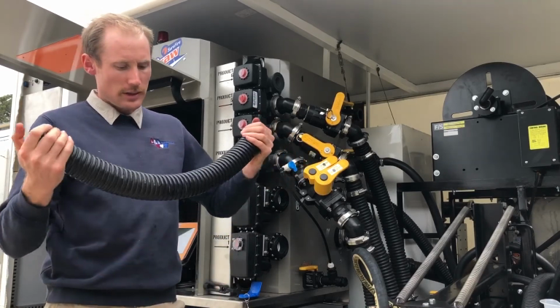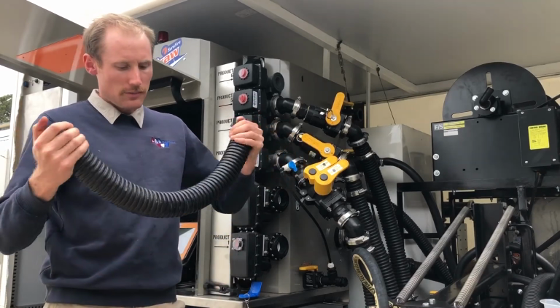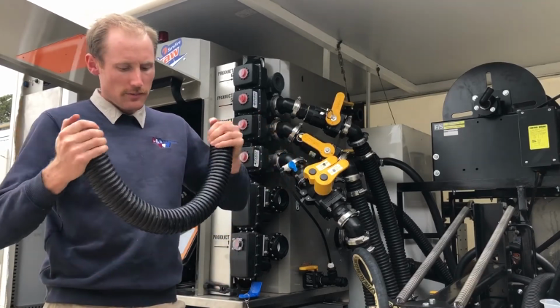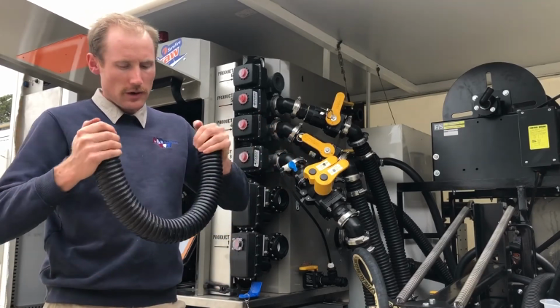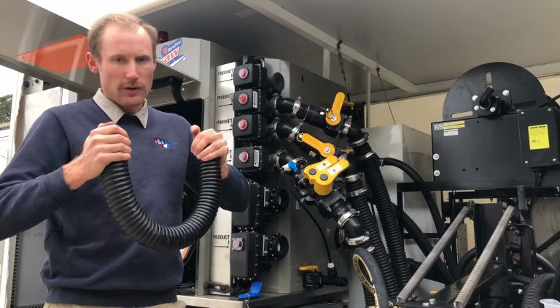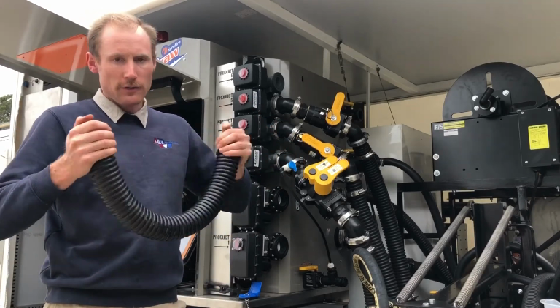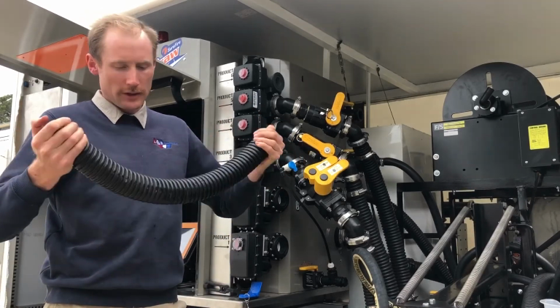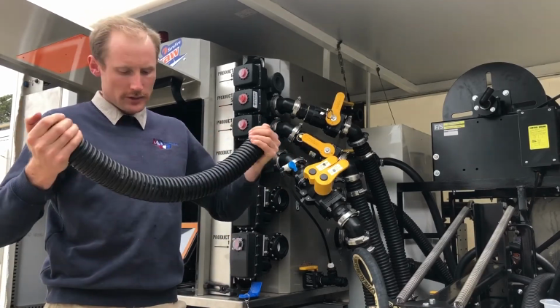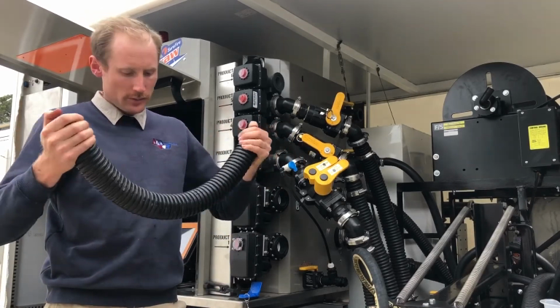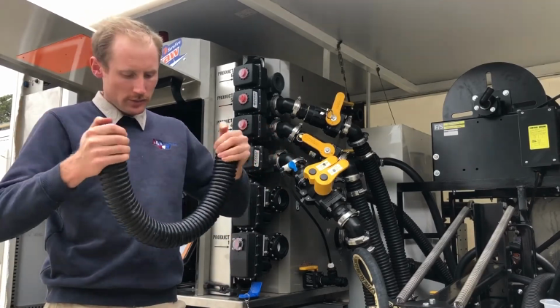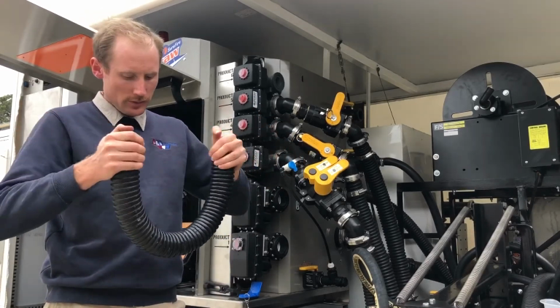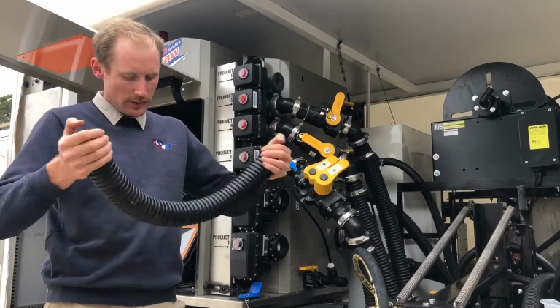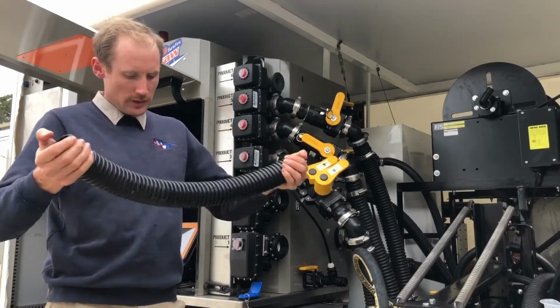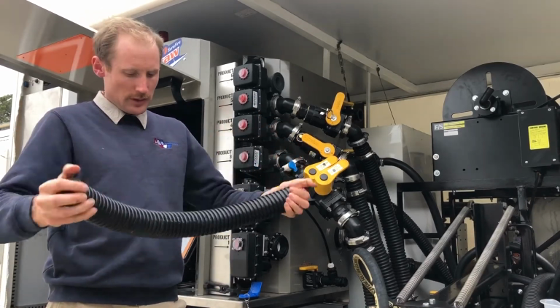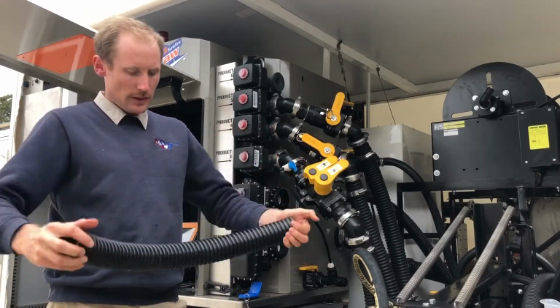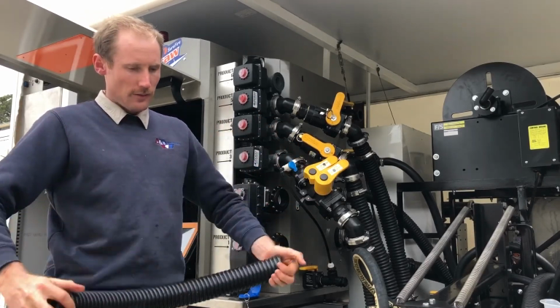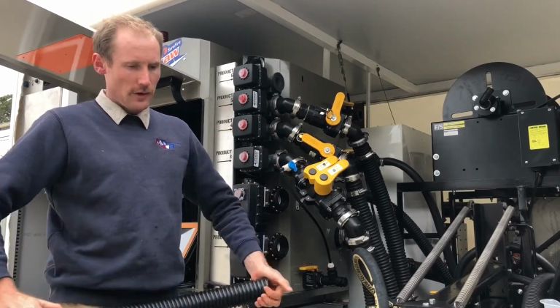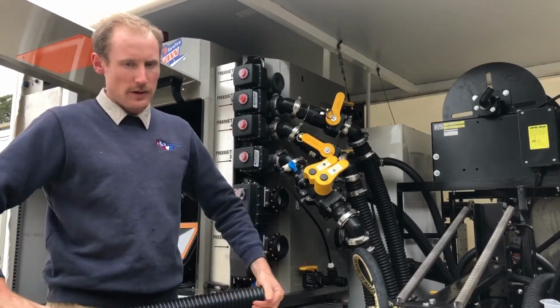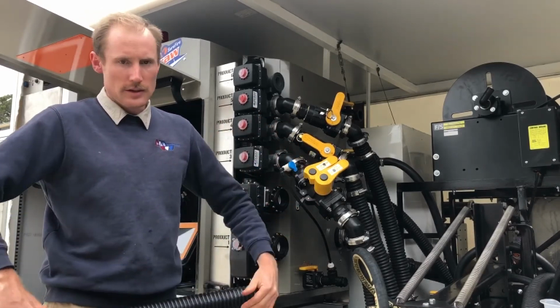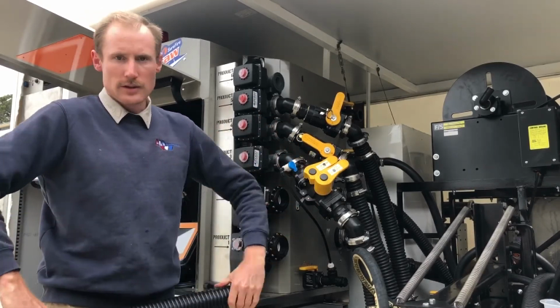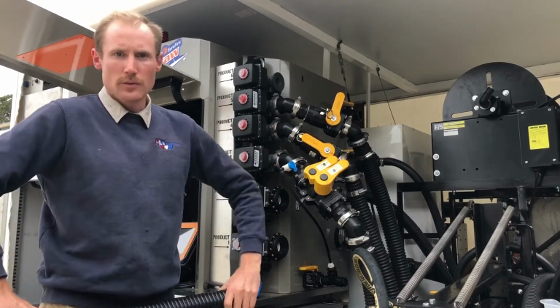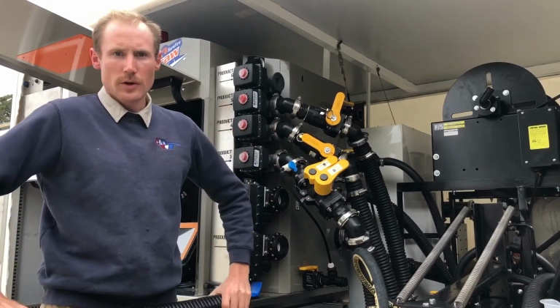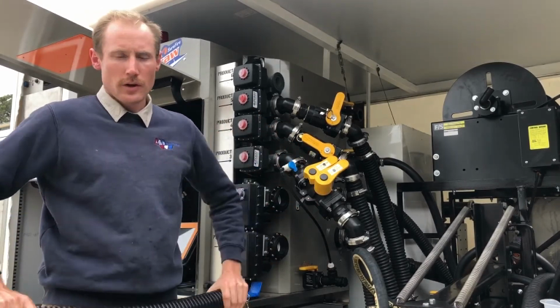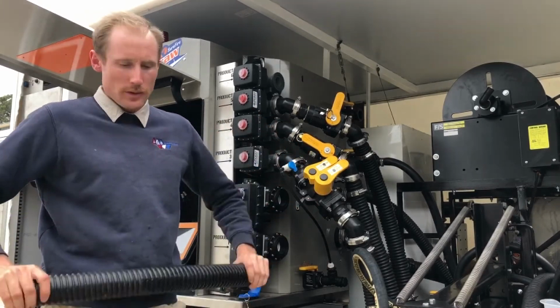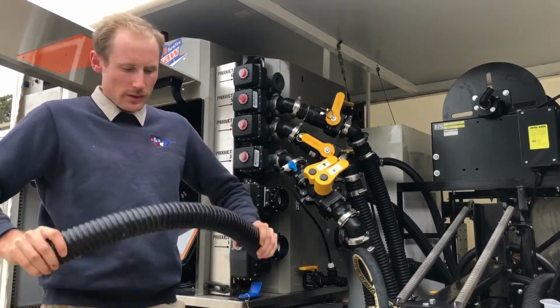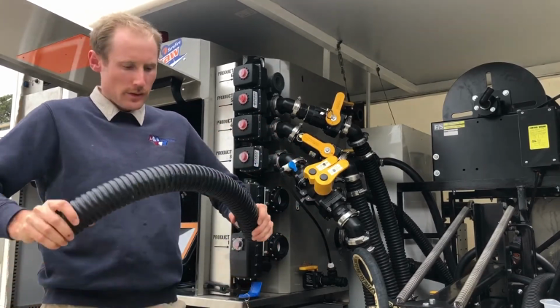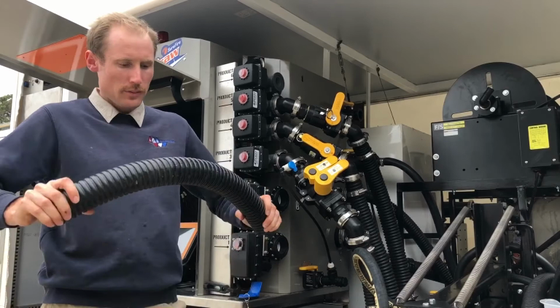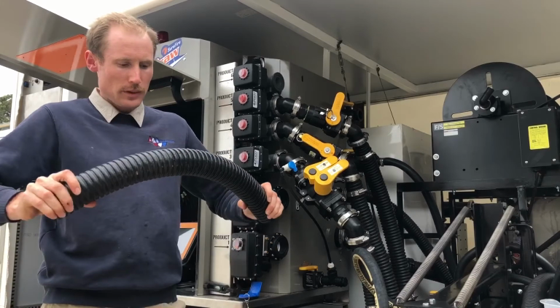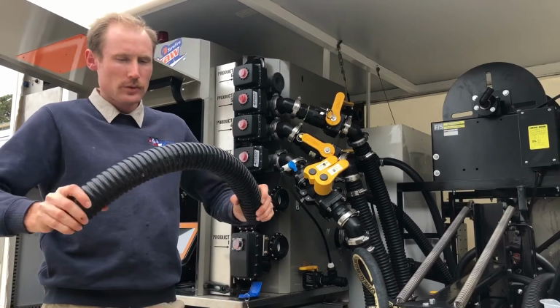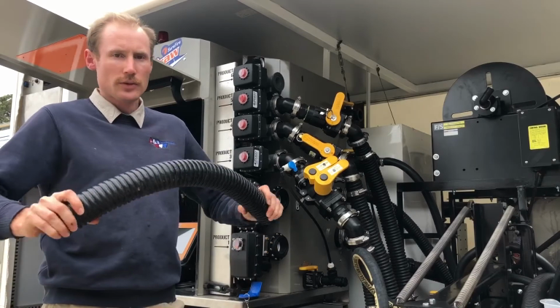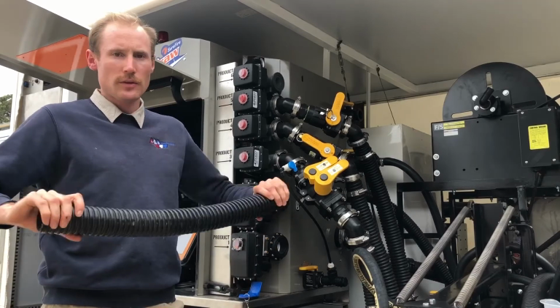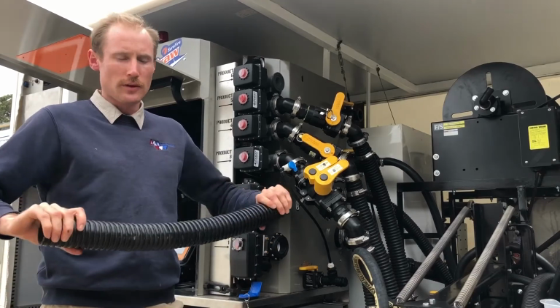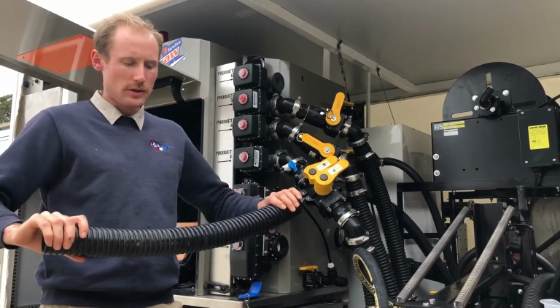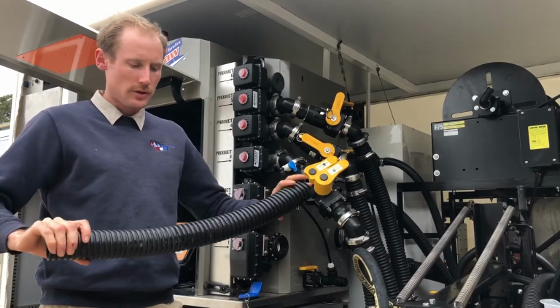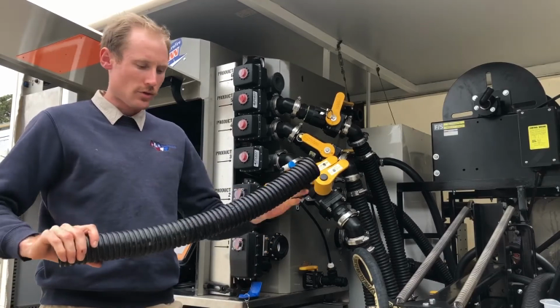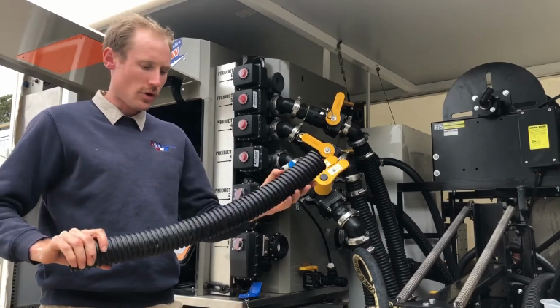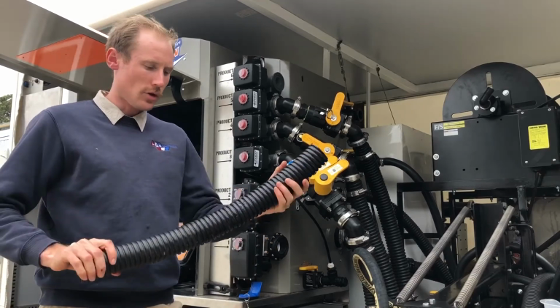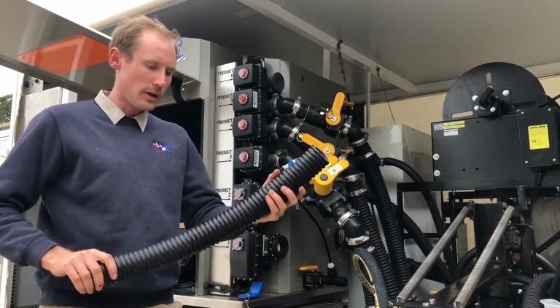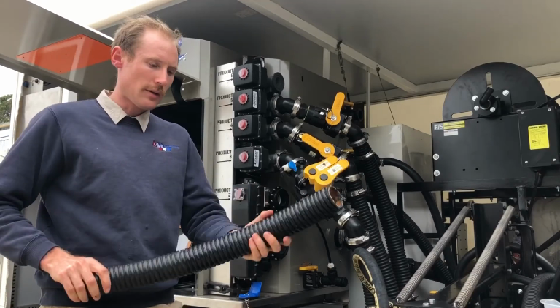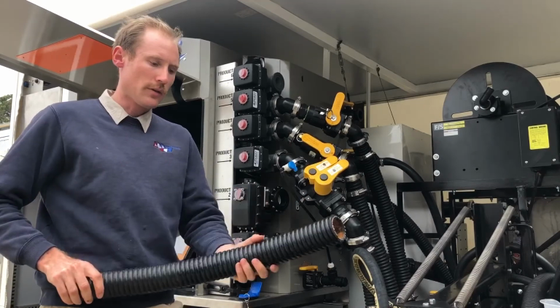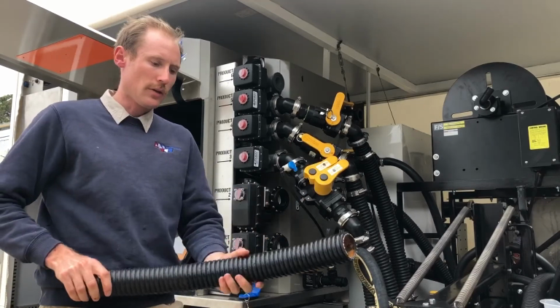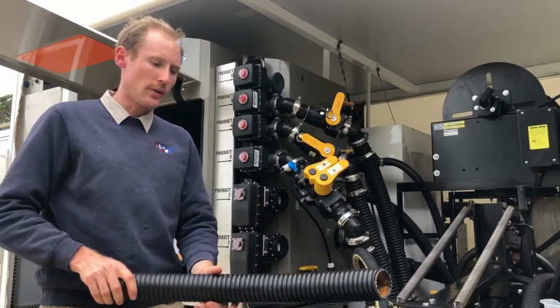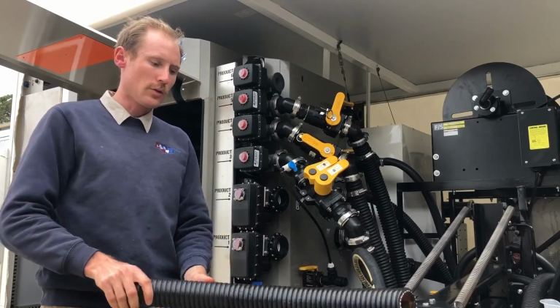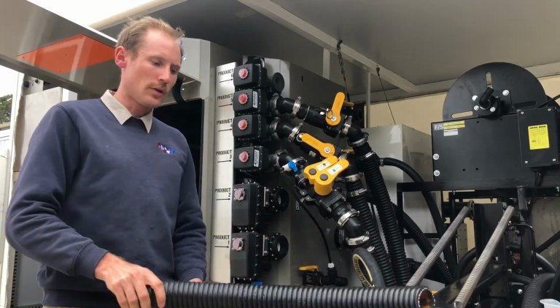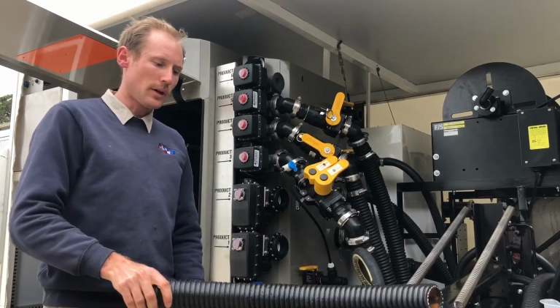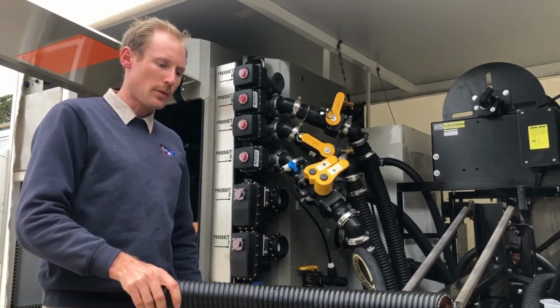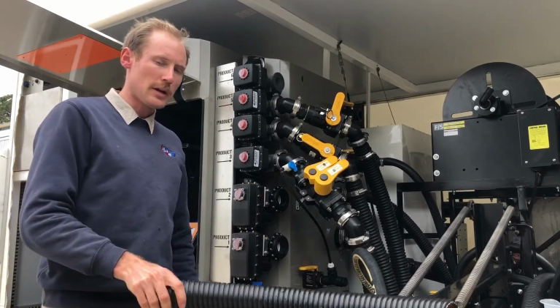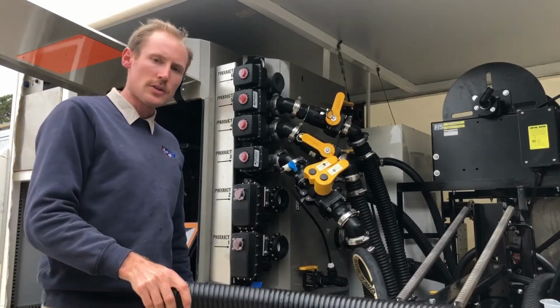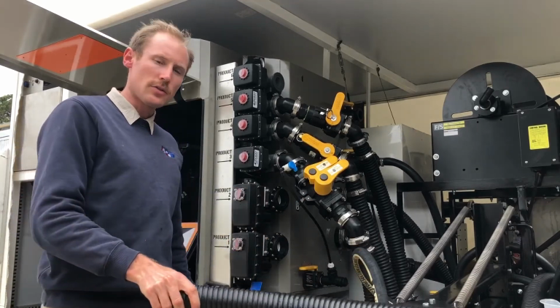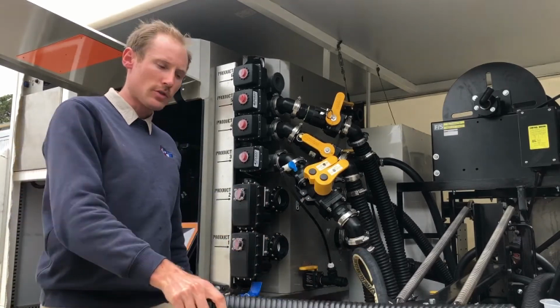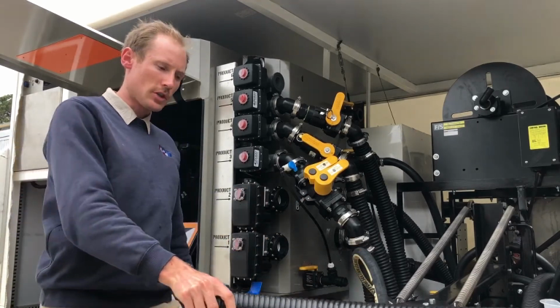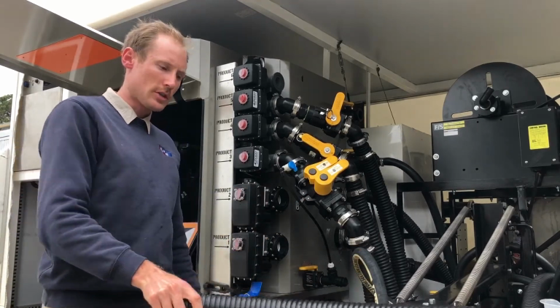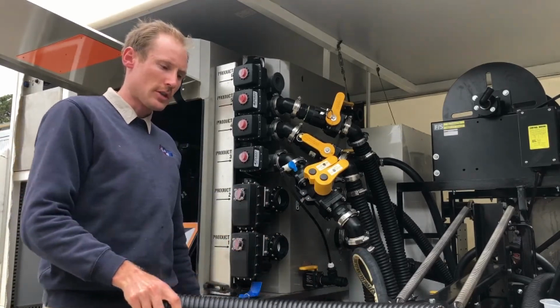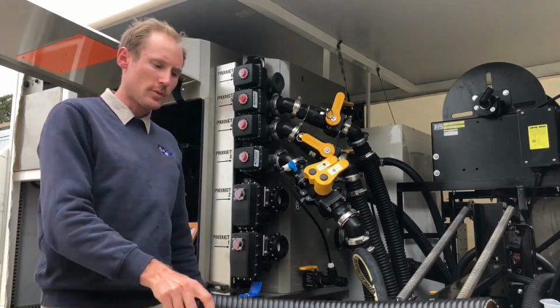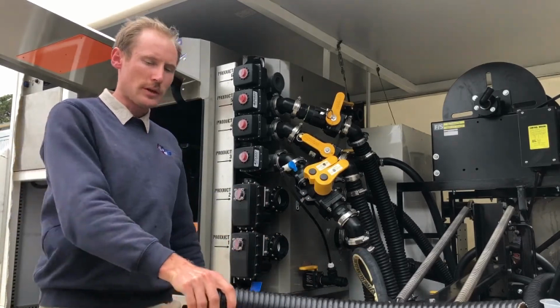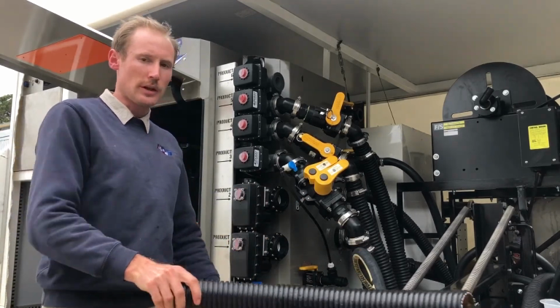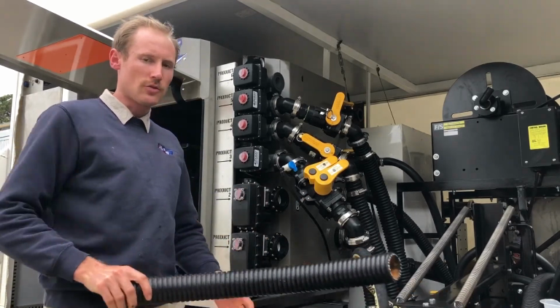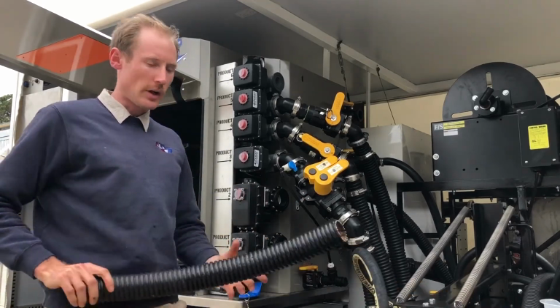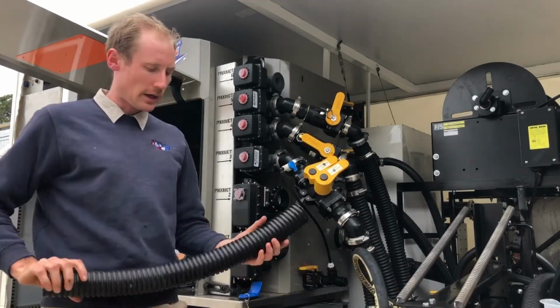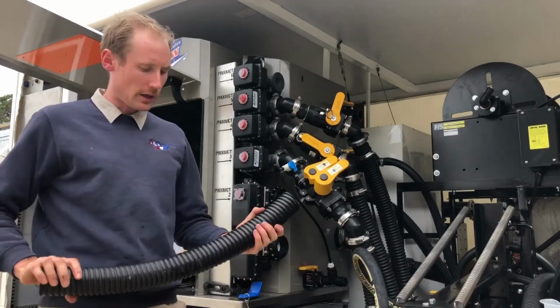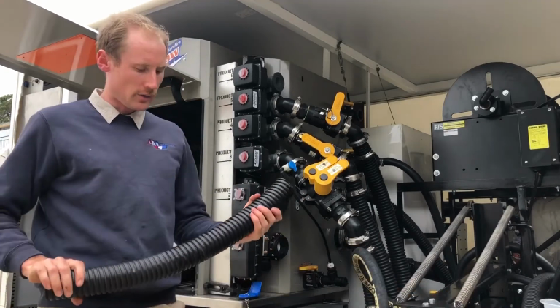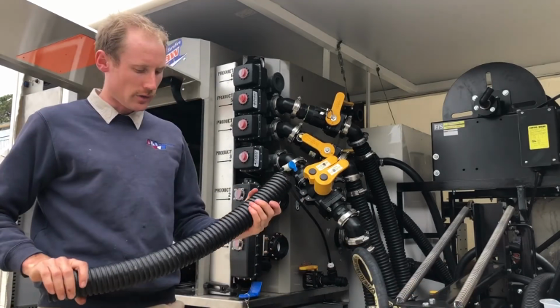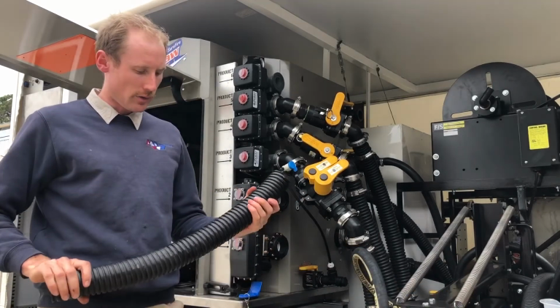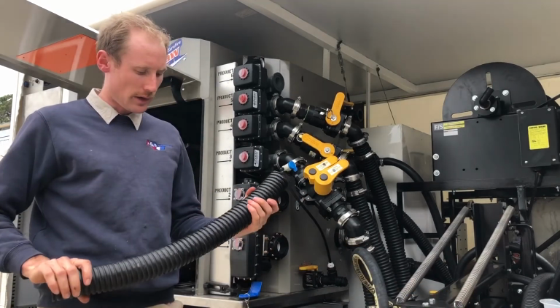Very flexible and very easy to work with, but also very strong and very good abrasion resistance when you're dragging it on the ground.